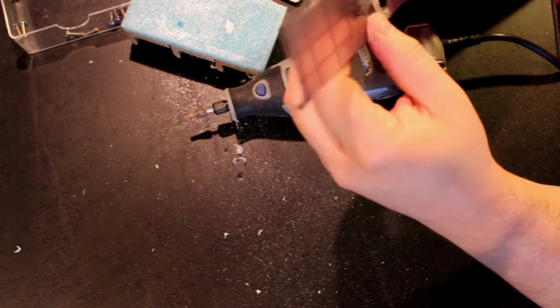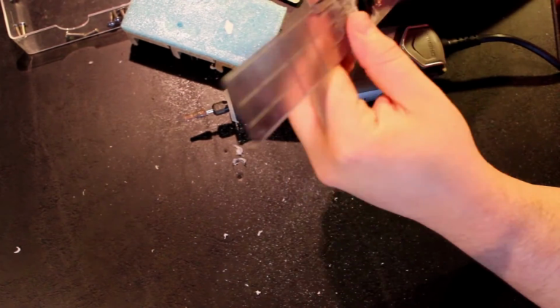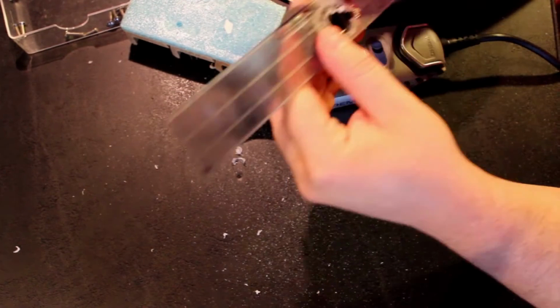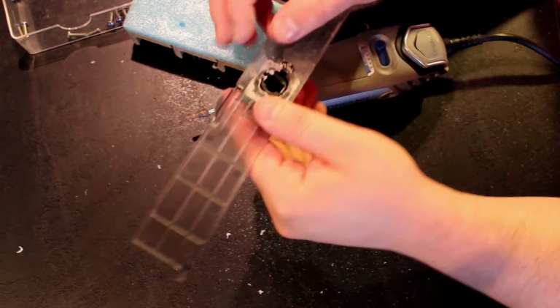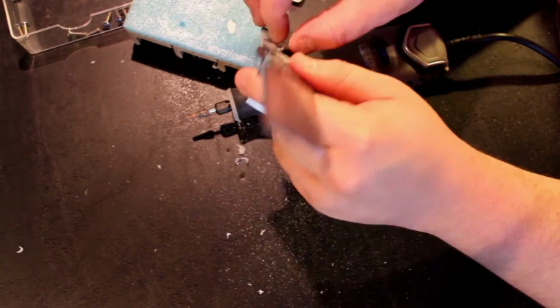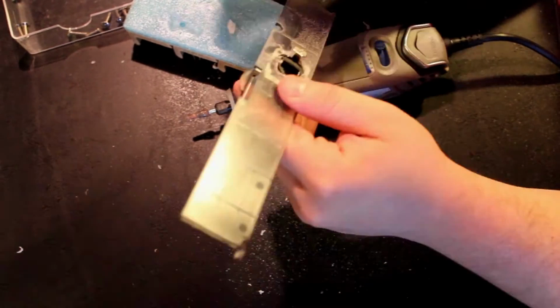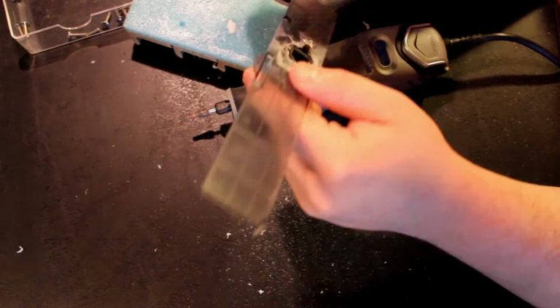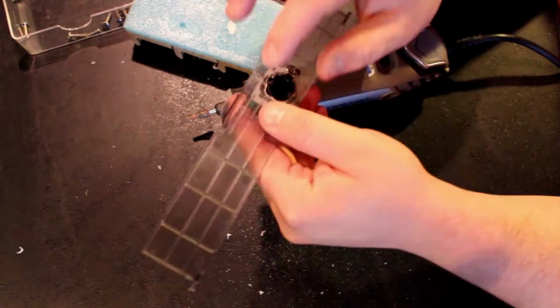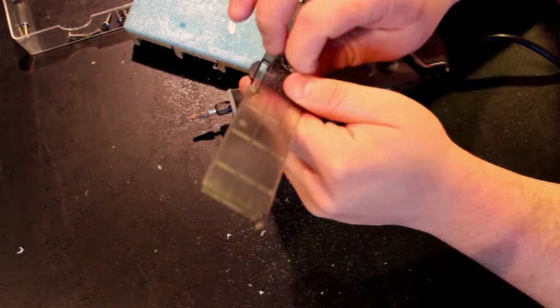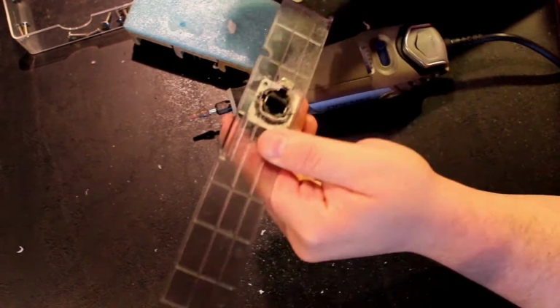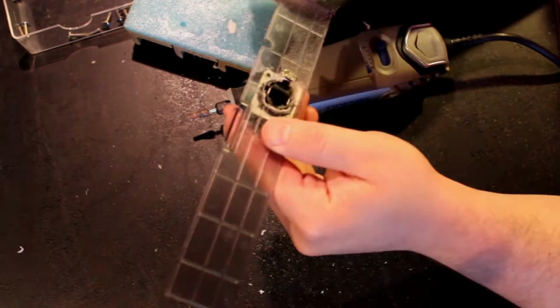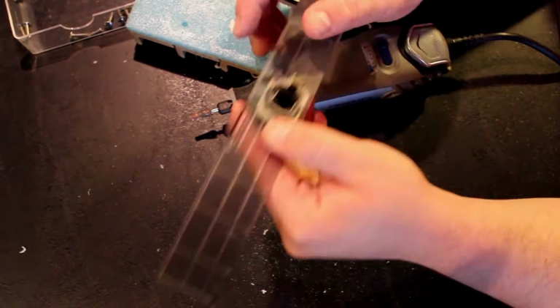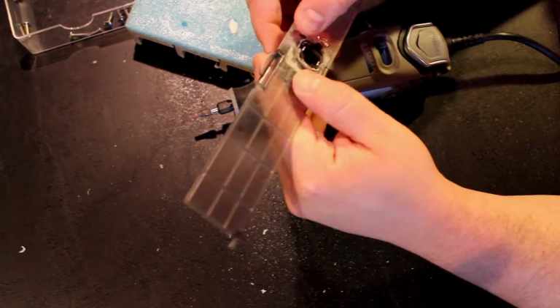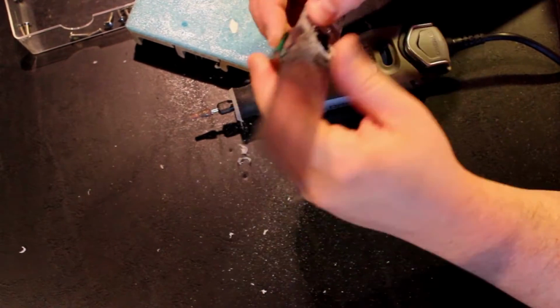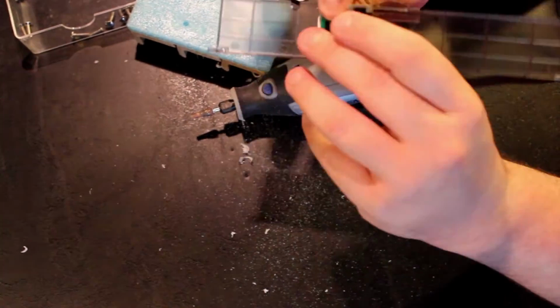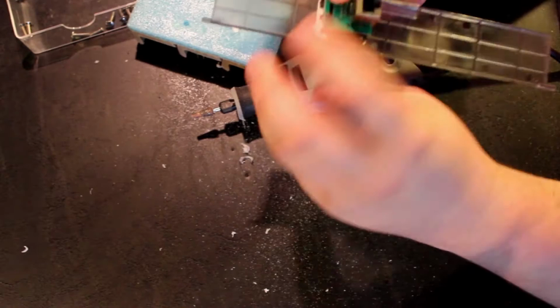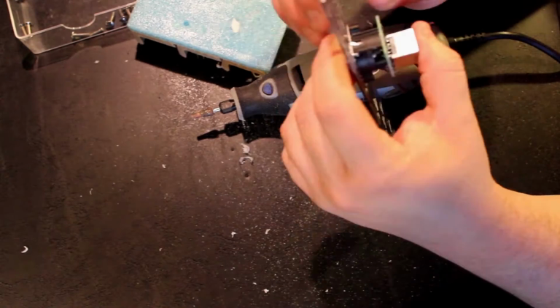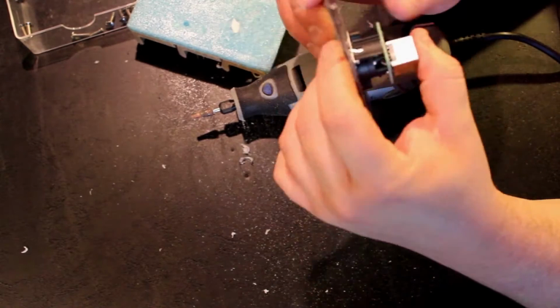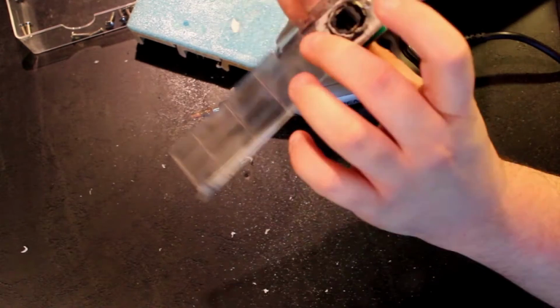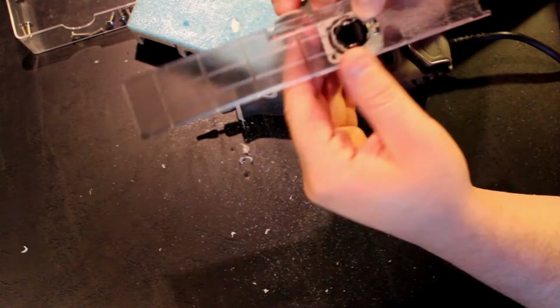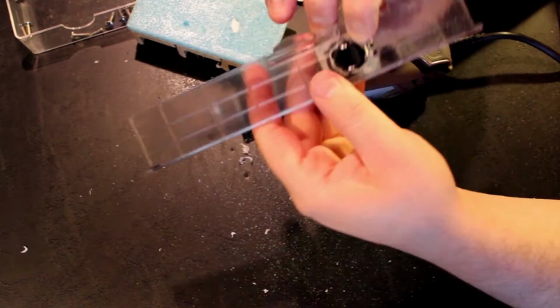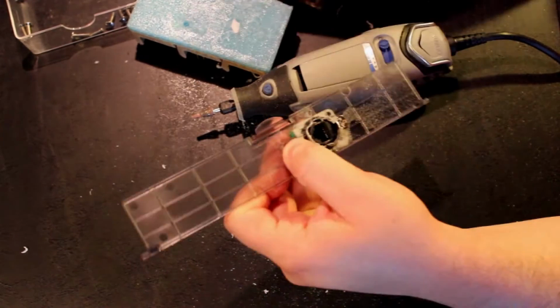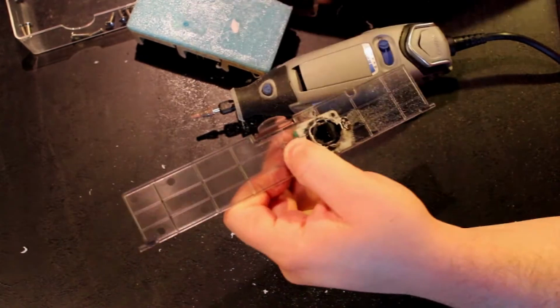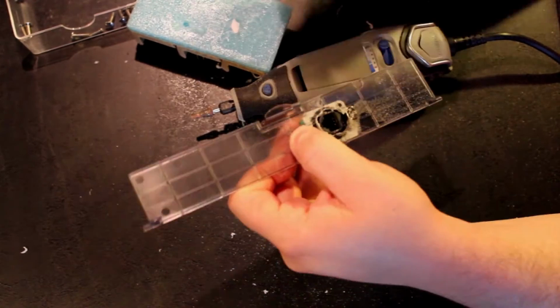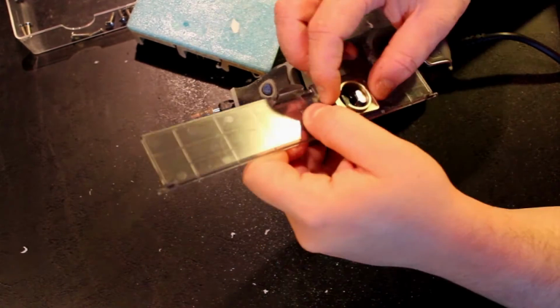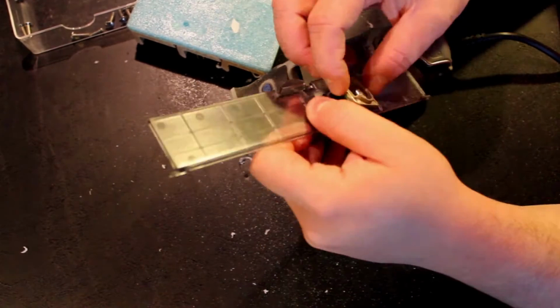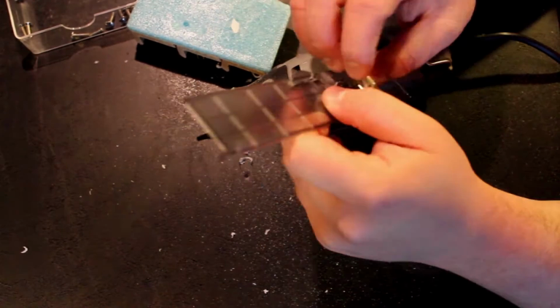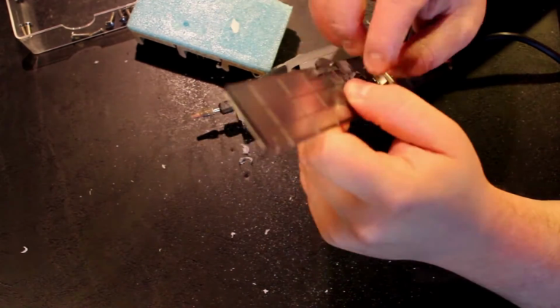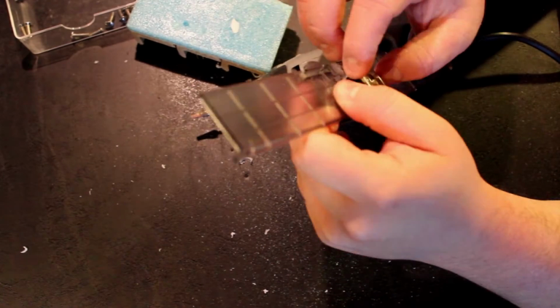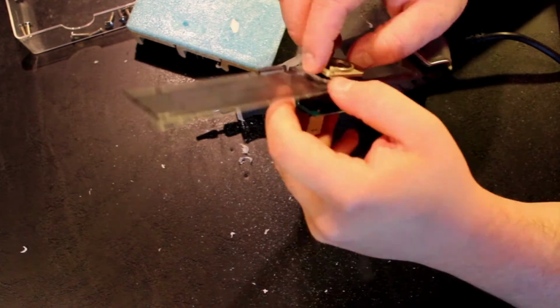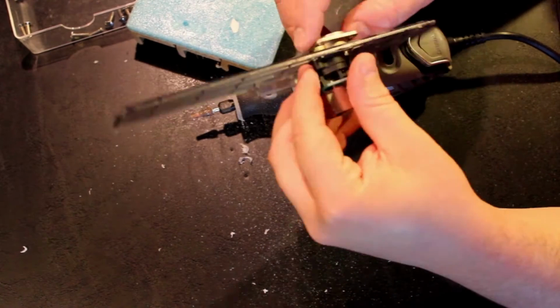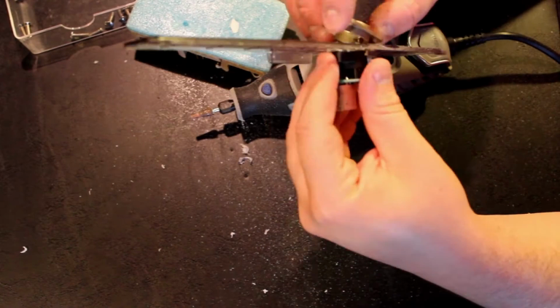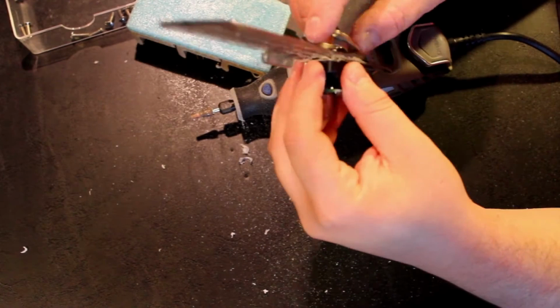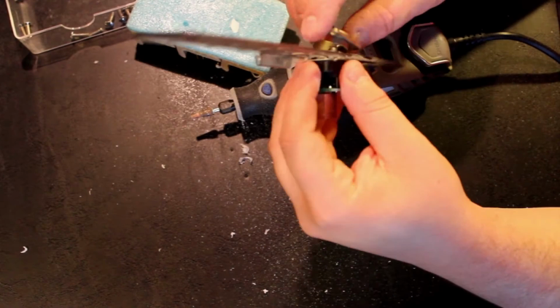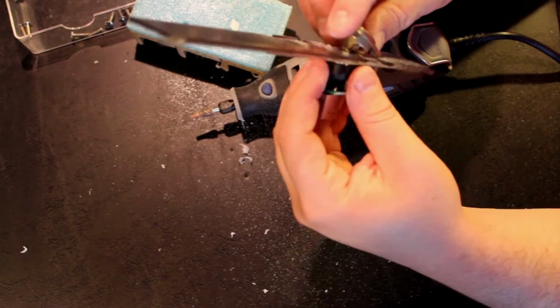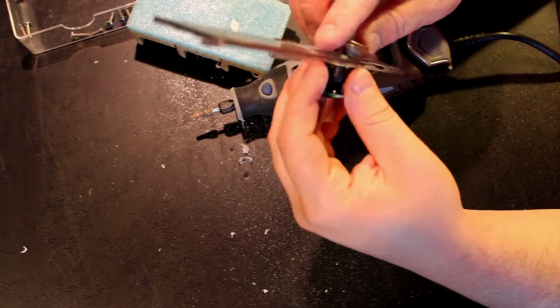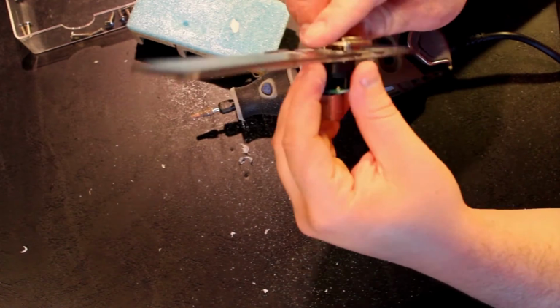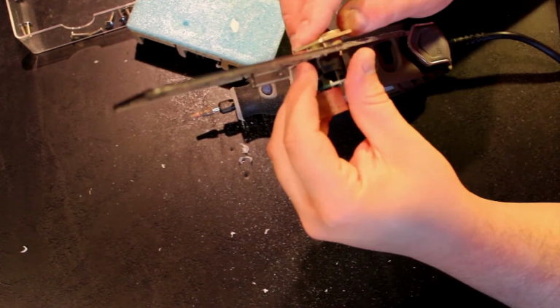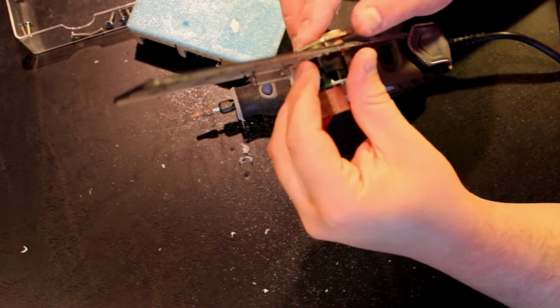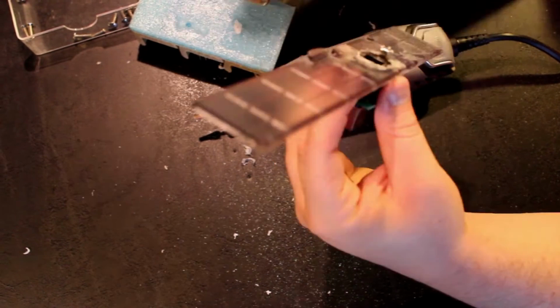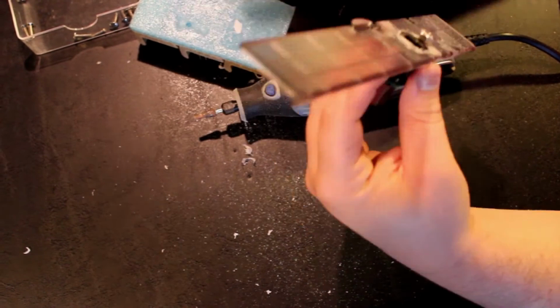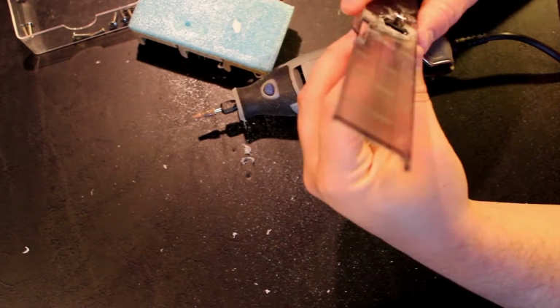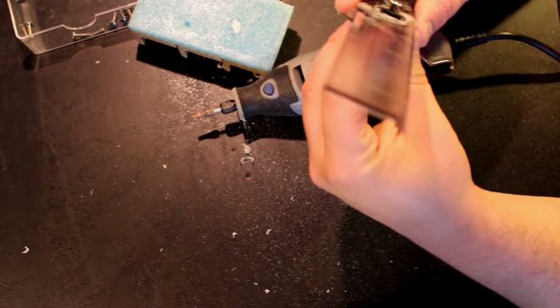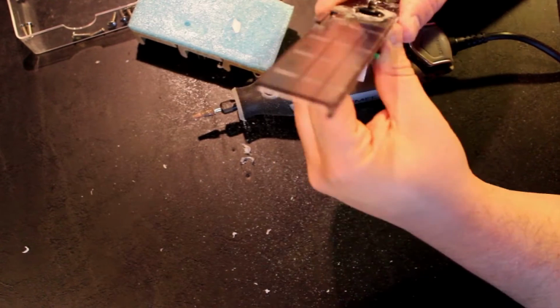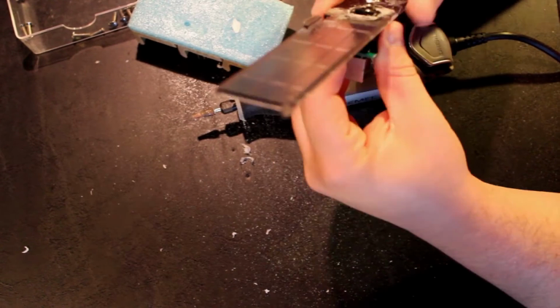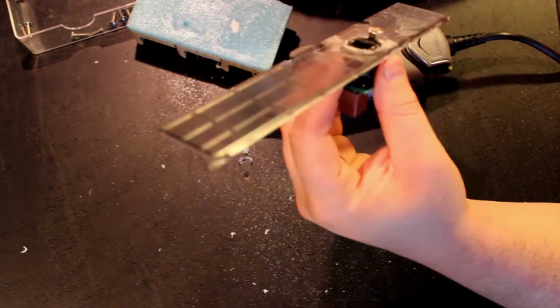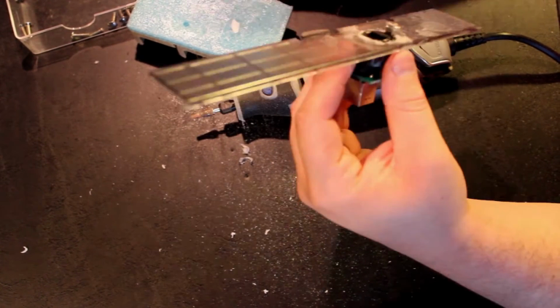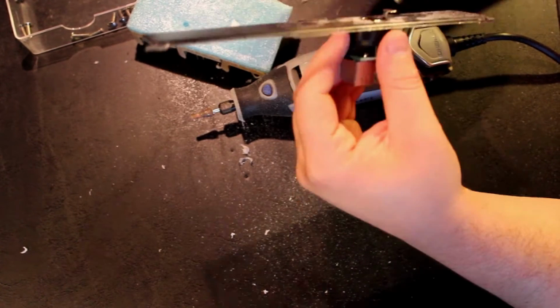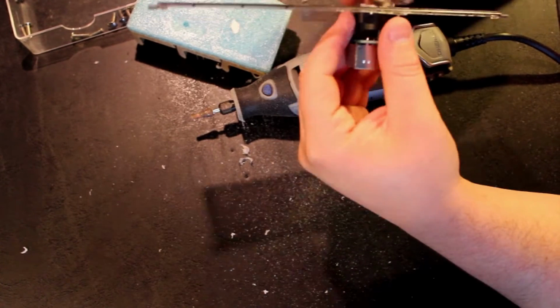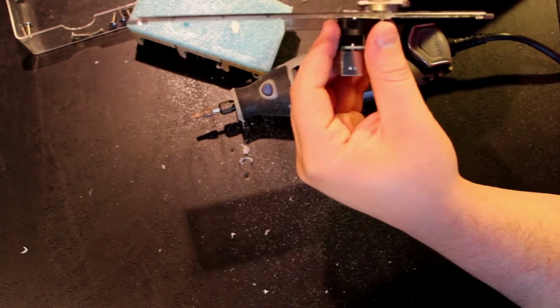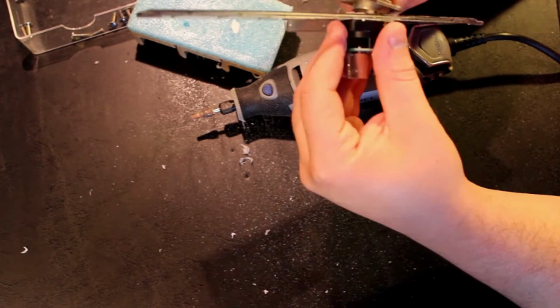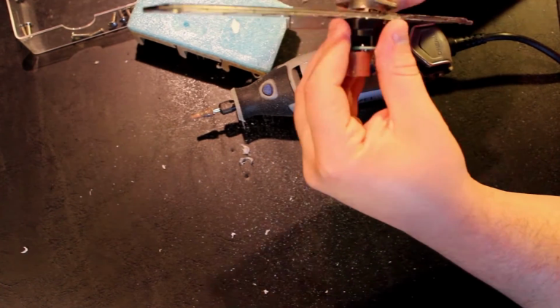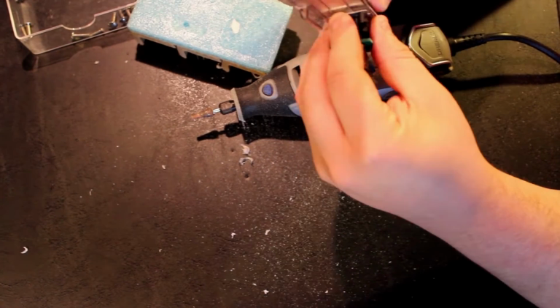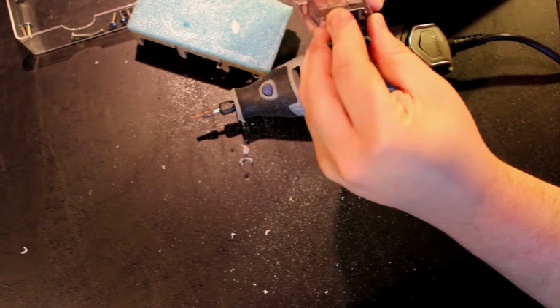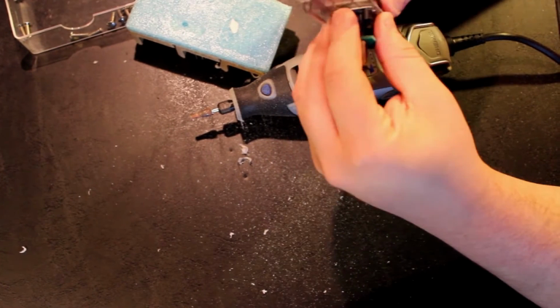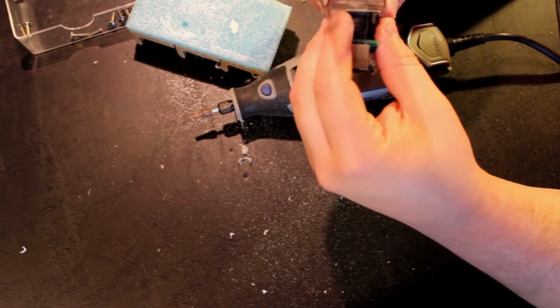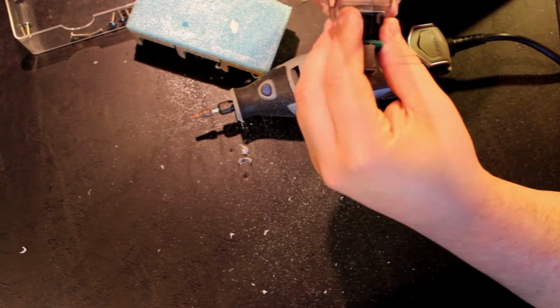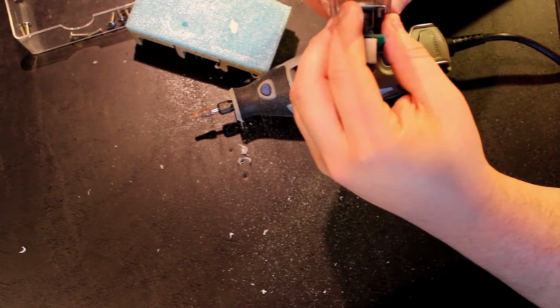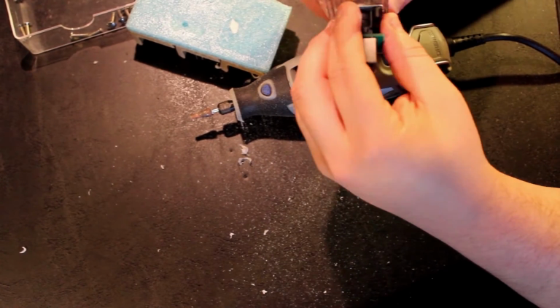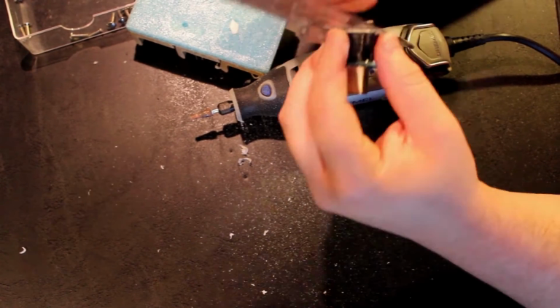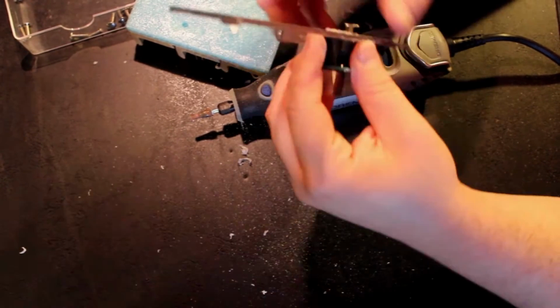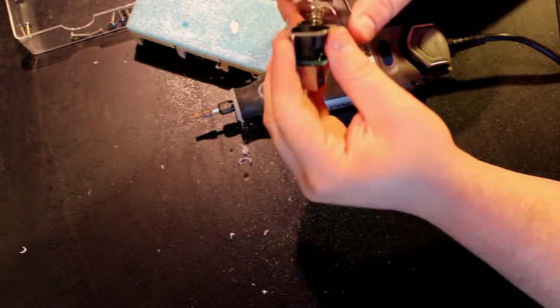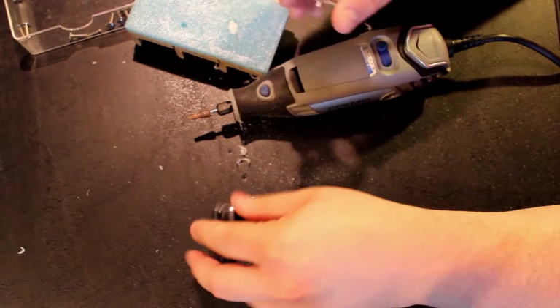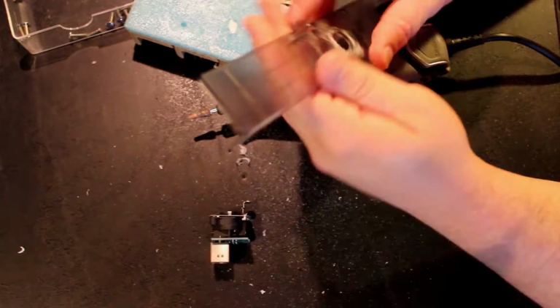After careful cutting, you will need to test and fit the Neutrik, as well as the removable panel, to make sure they line up flush.